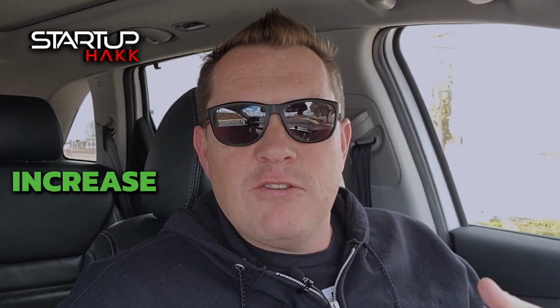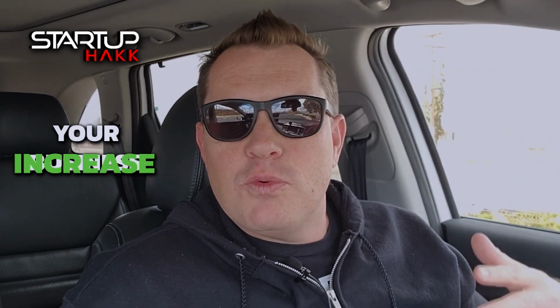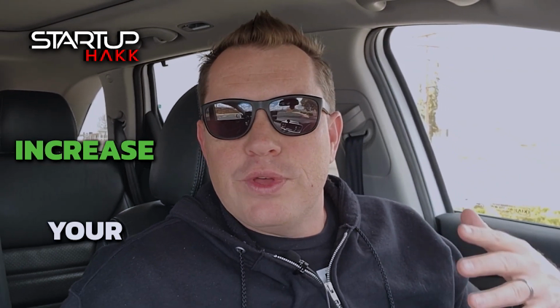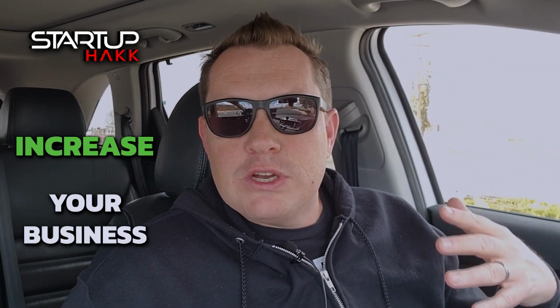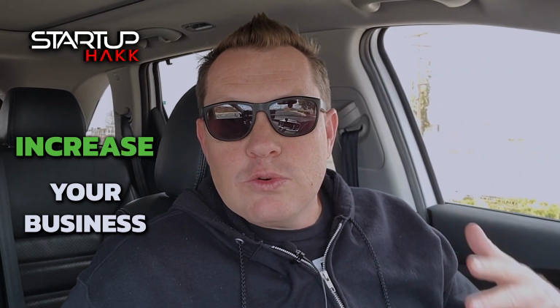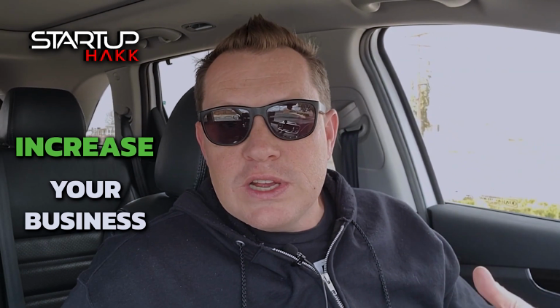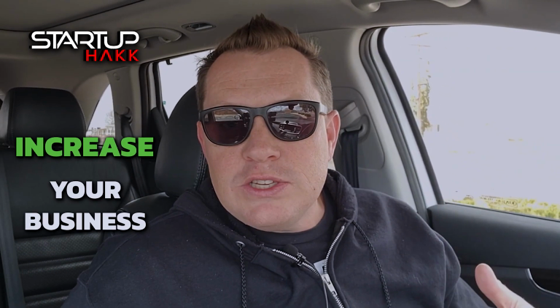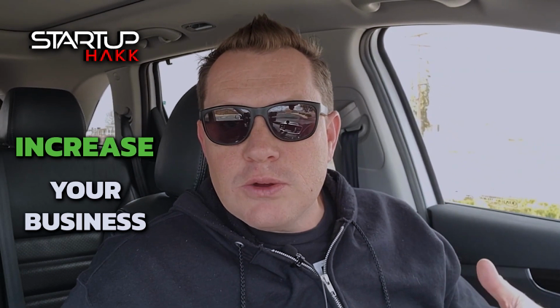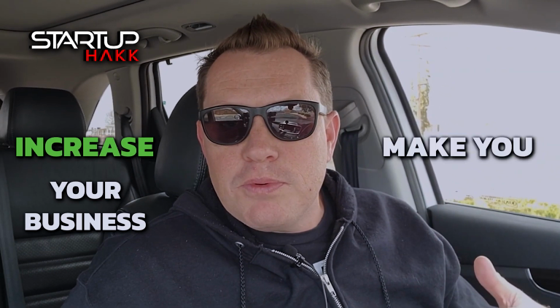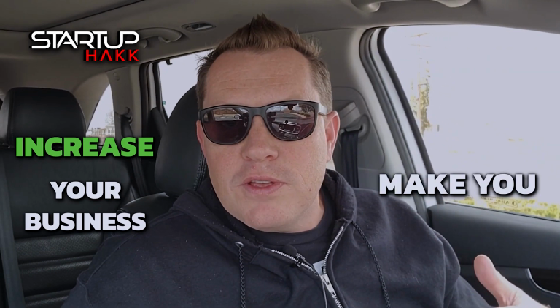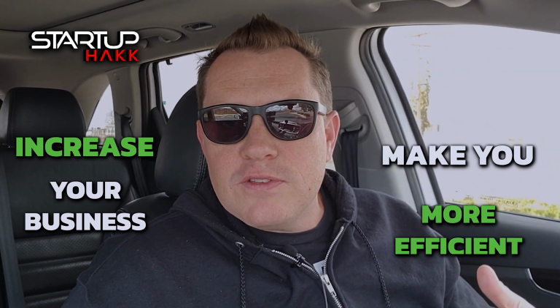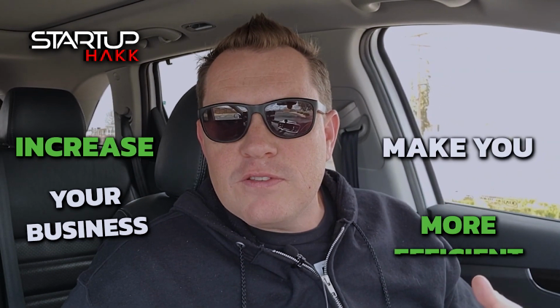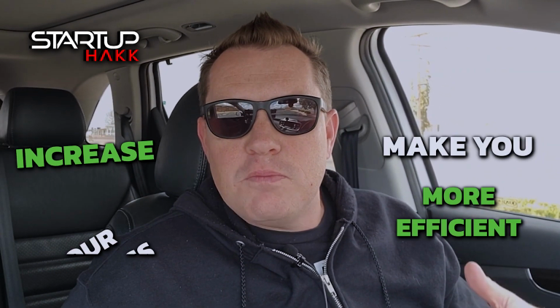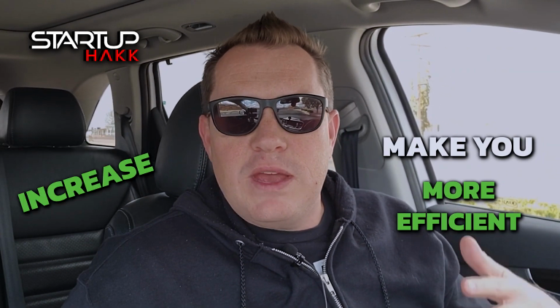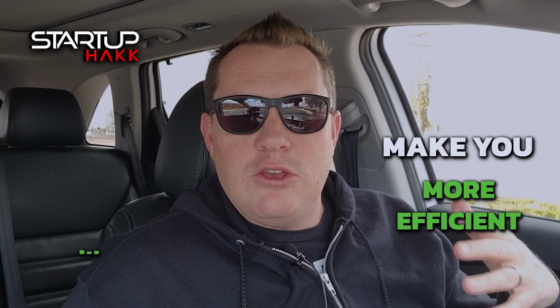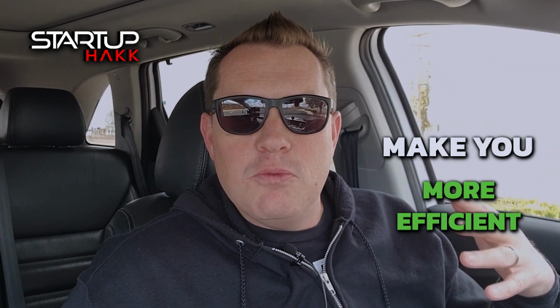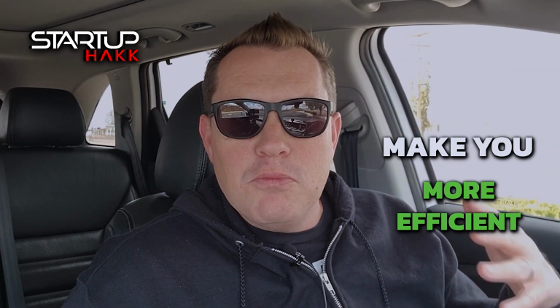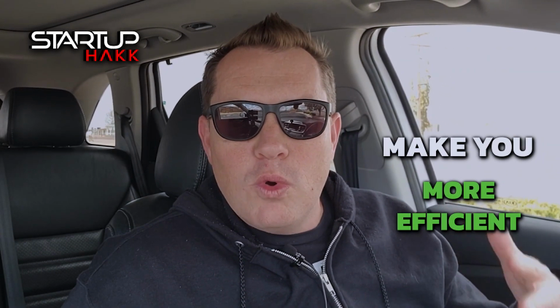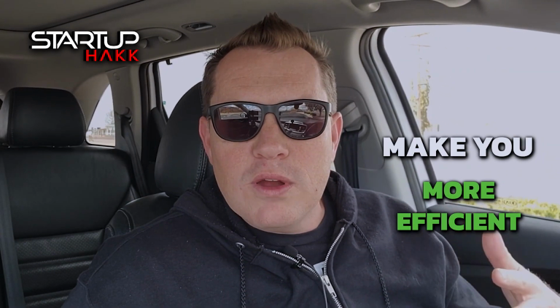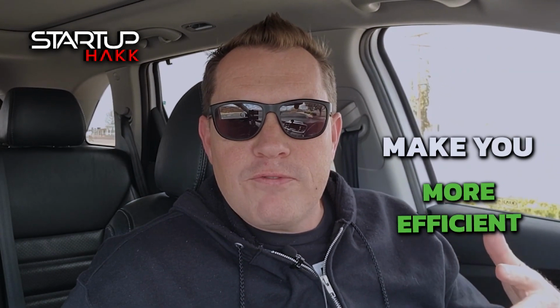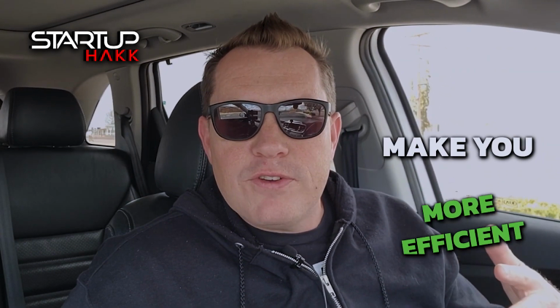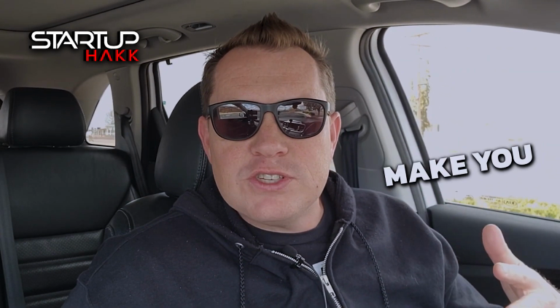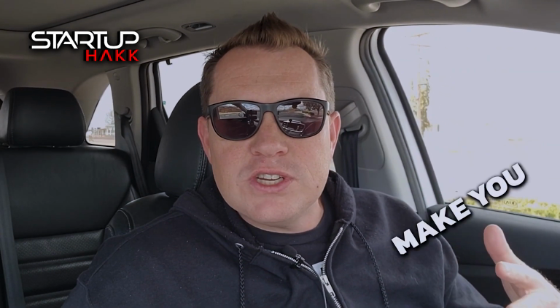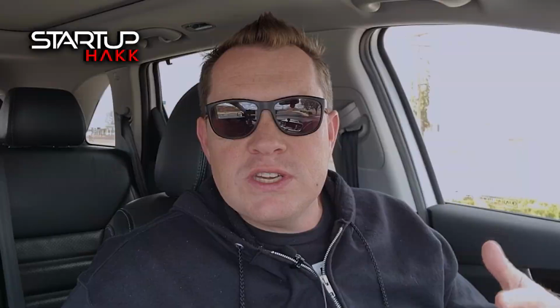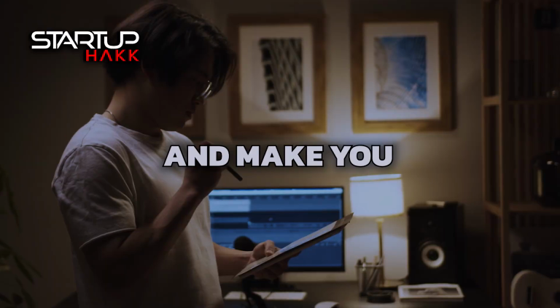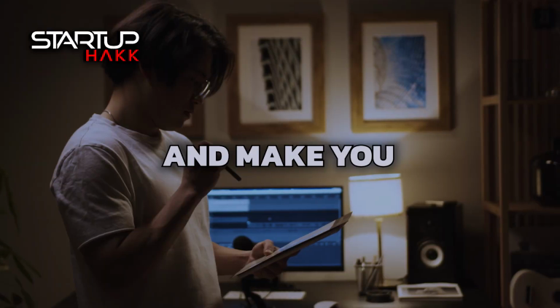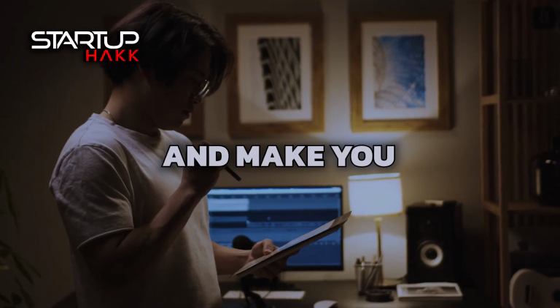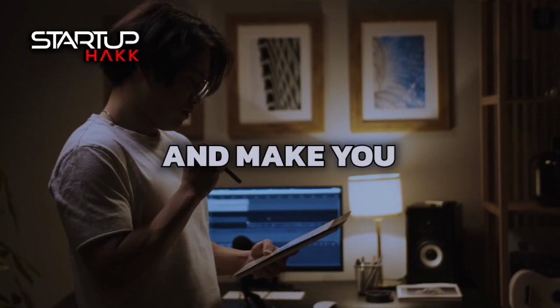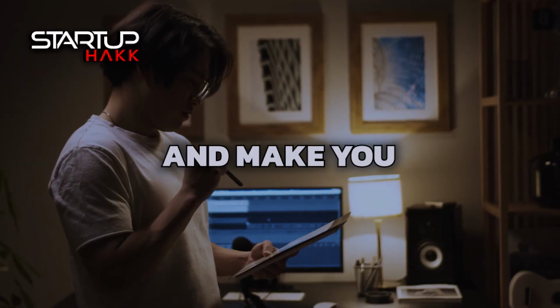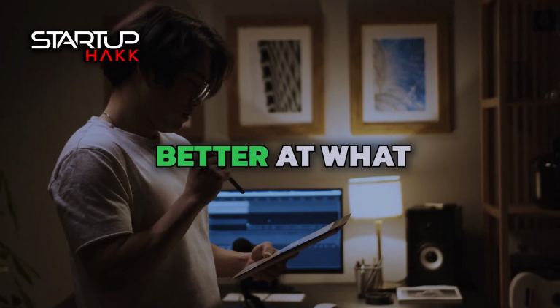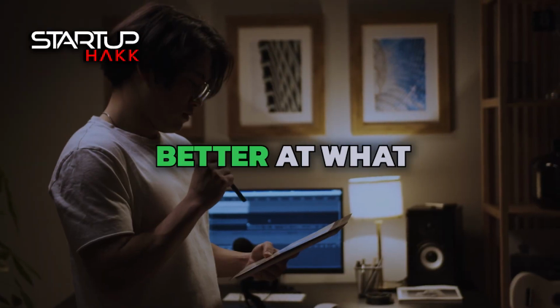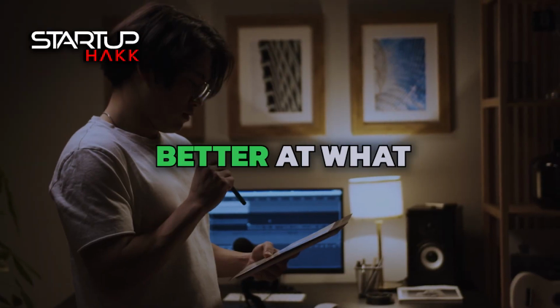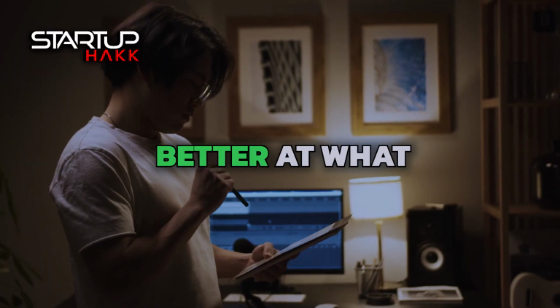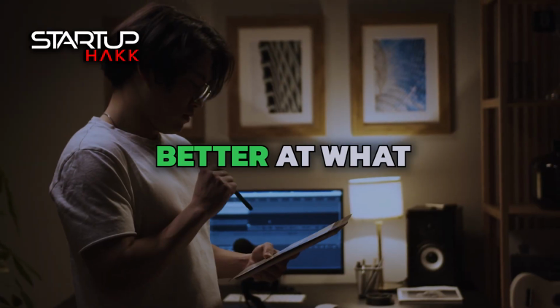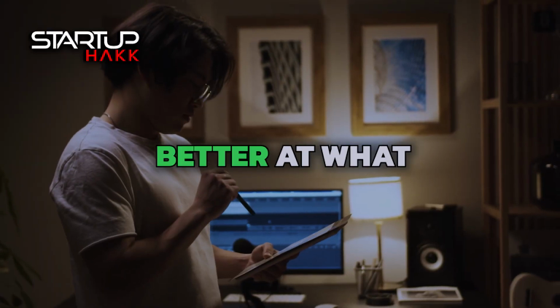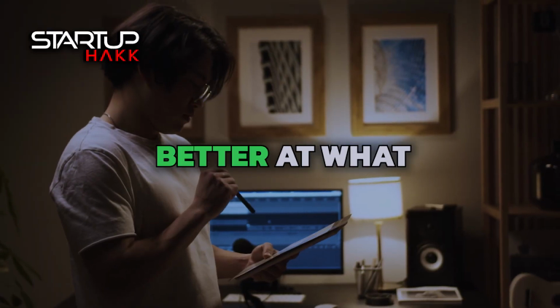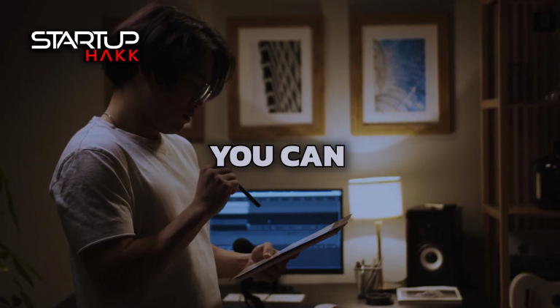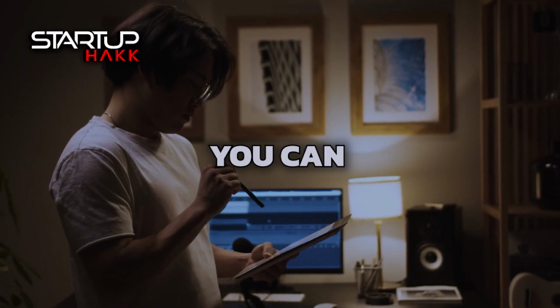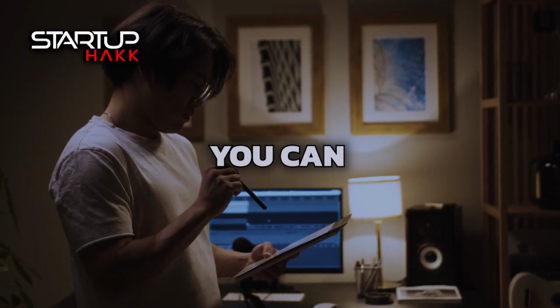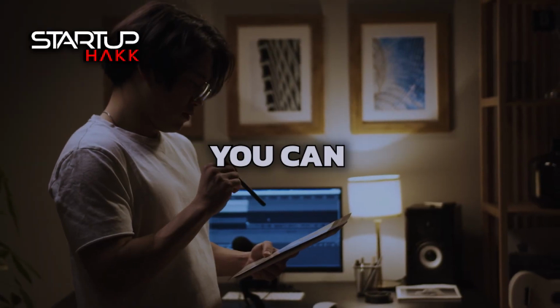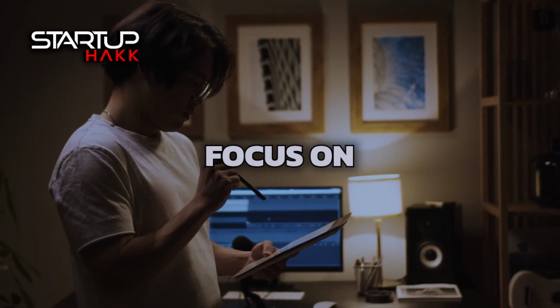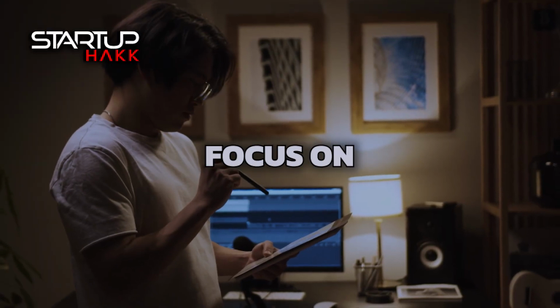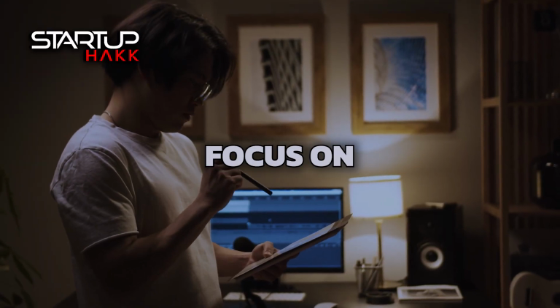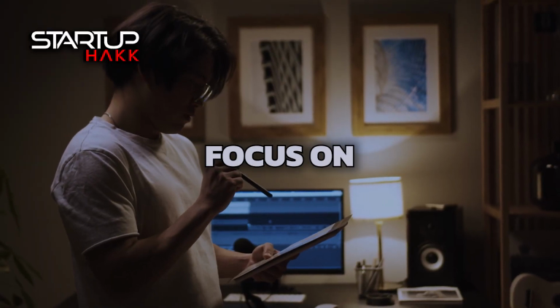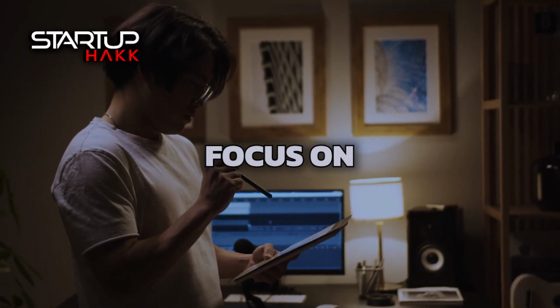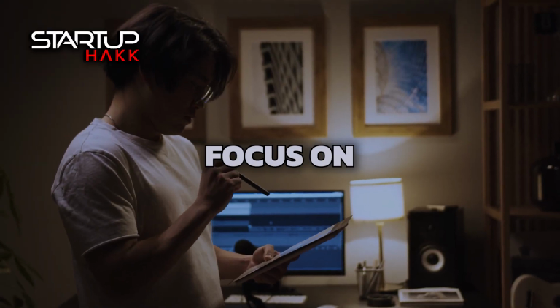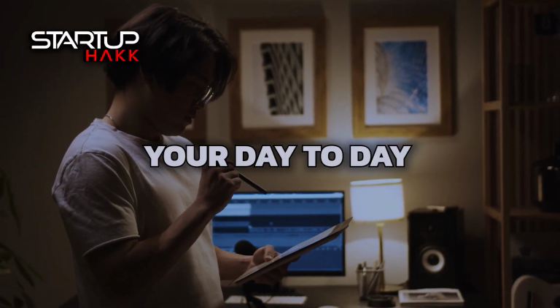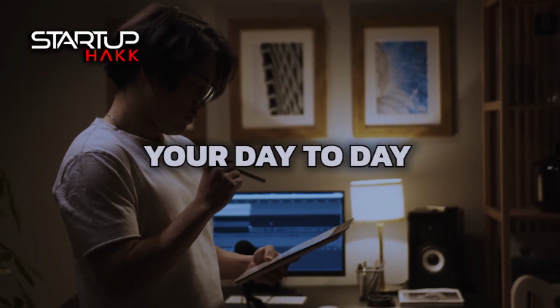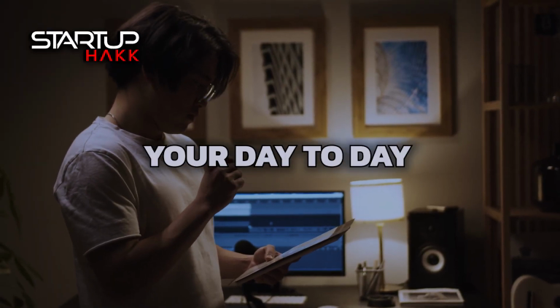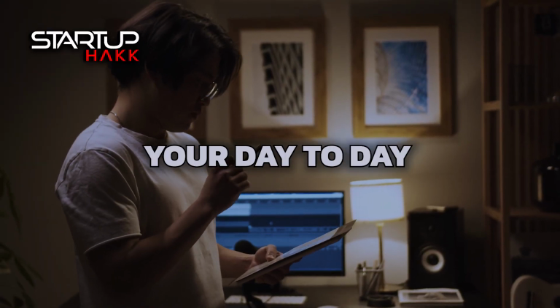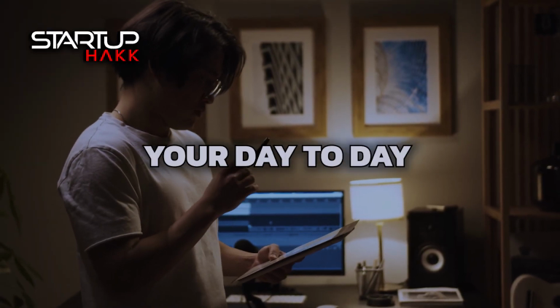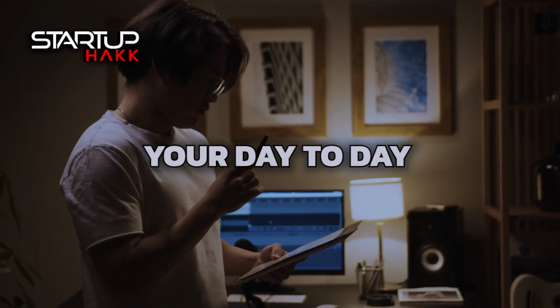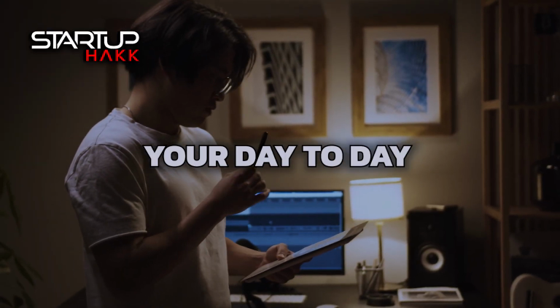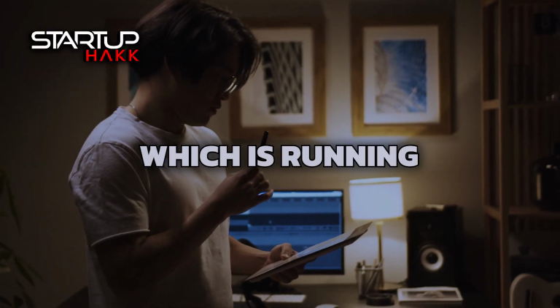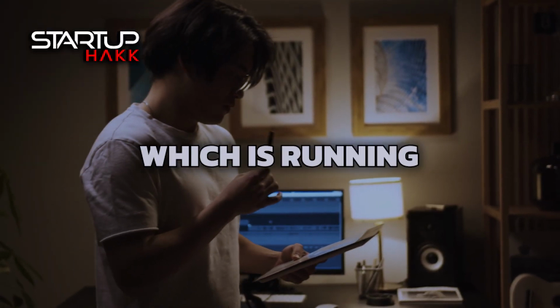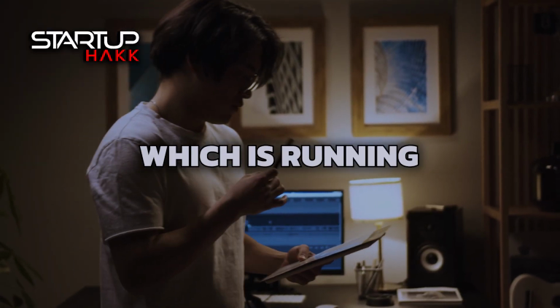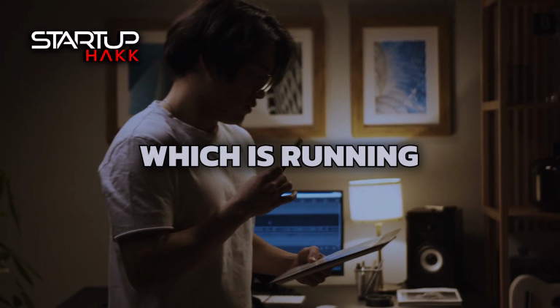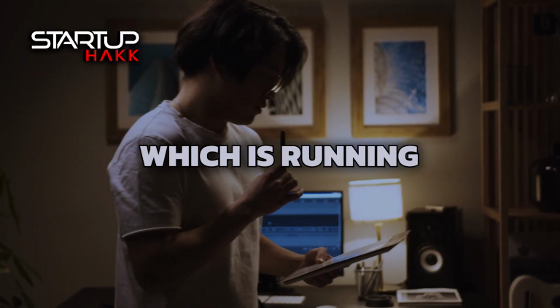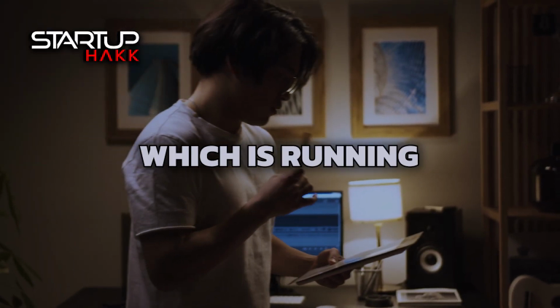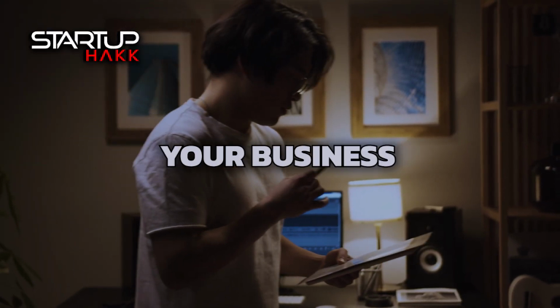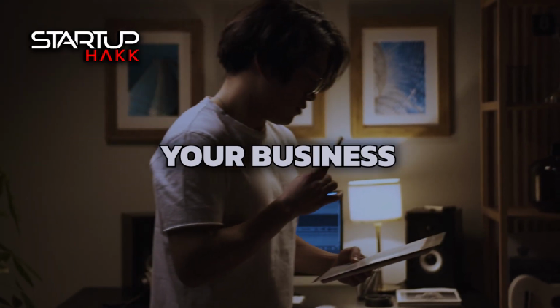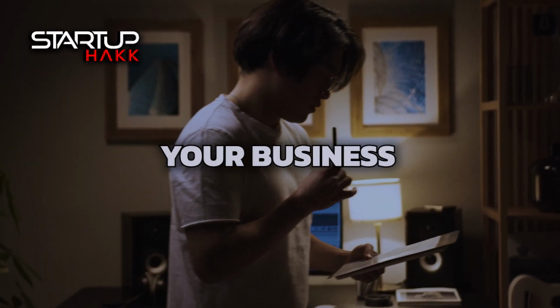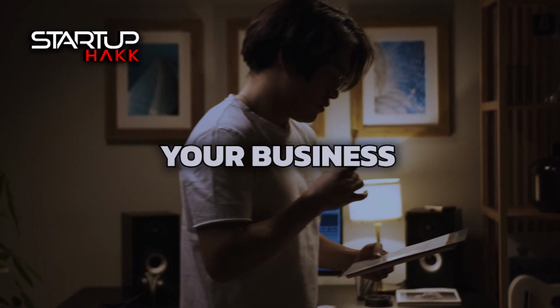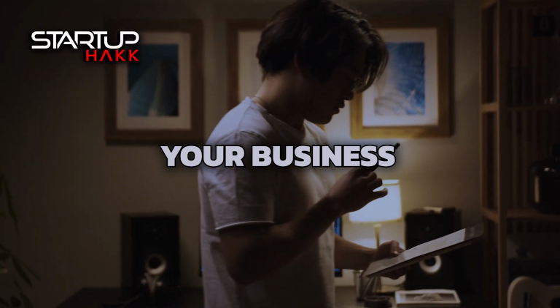This will increase your business, make you more efficient, and make you better at what you can focus on your day to day, which is running your business.